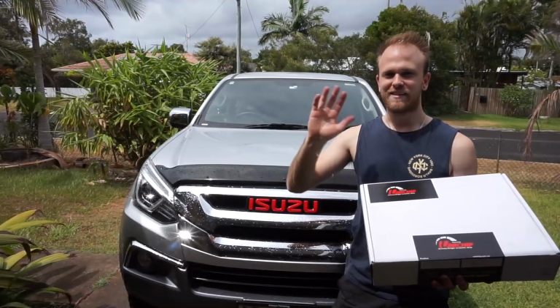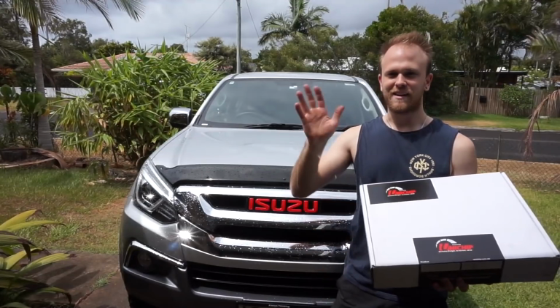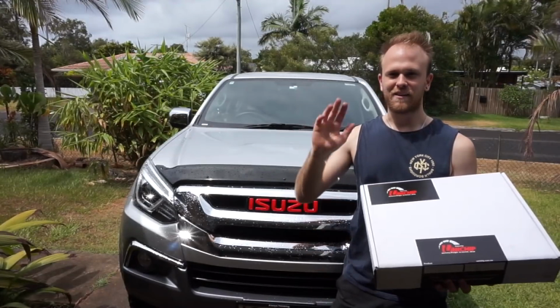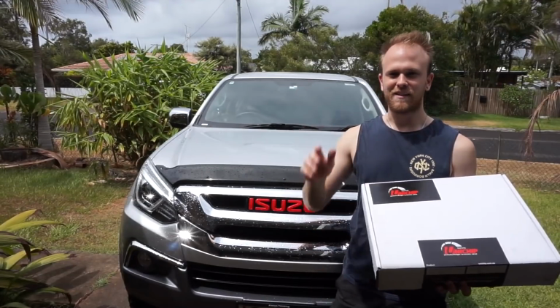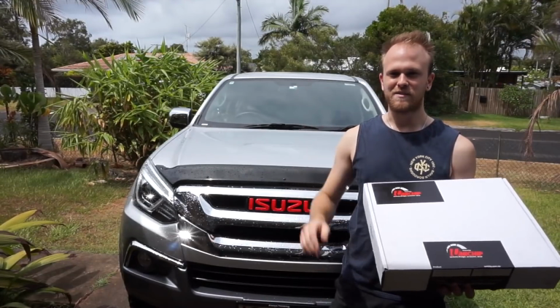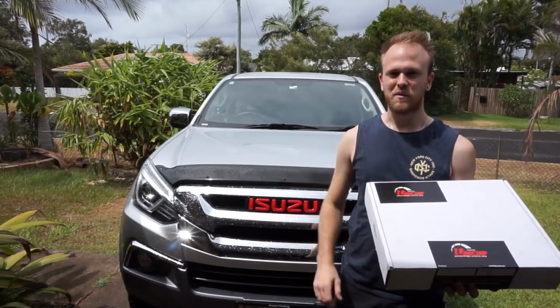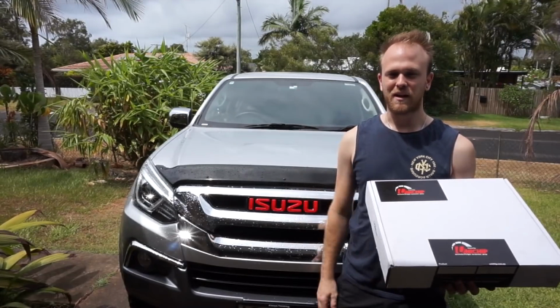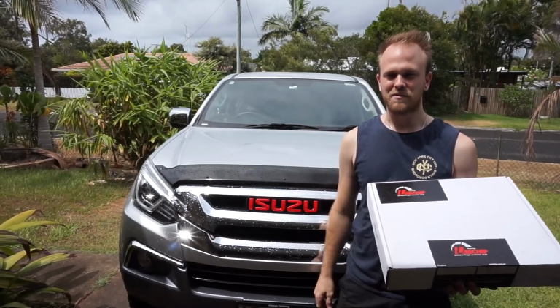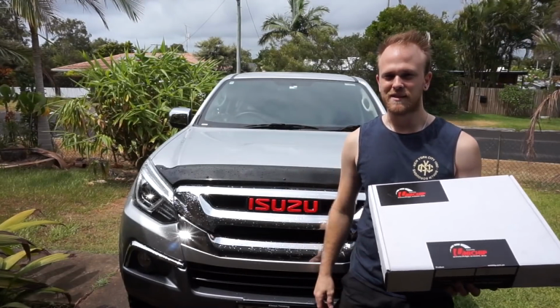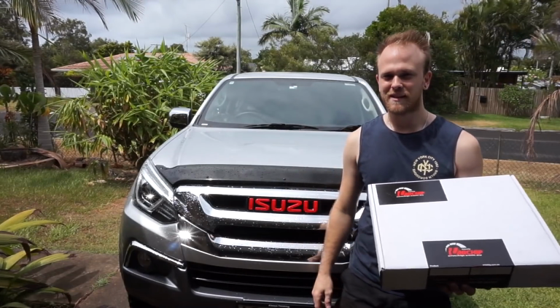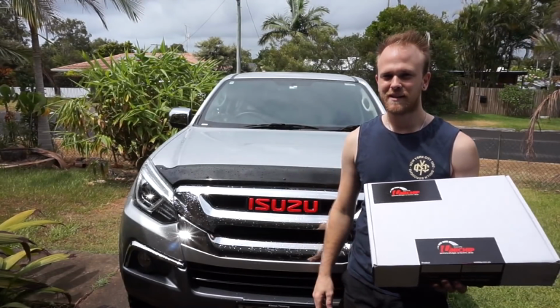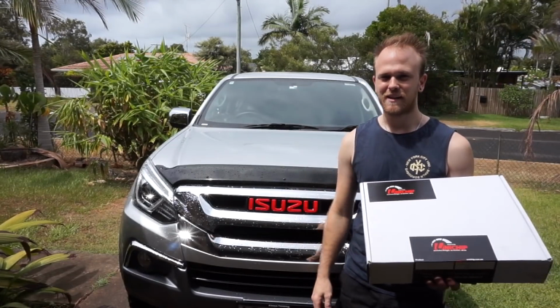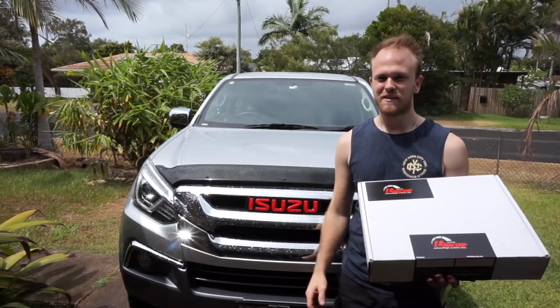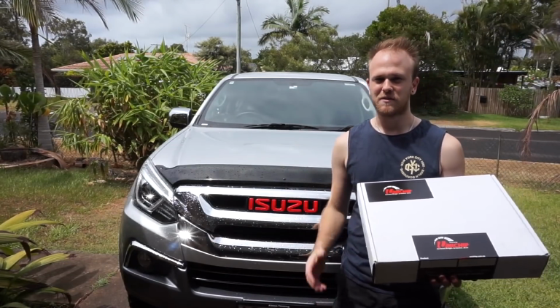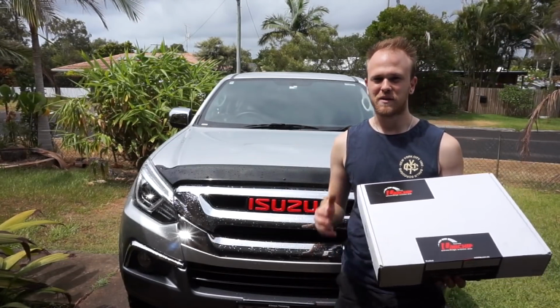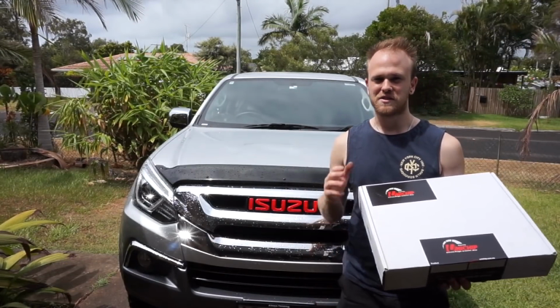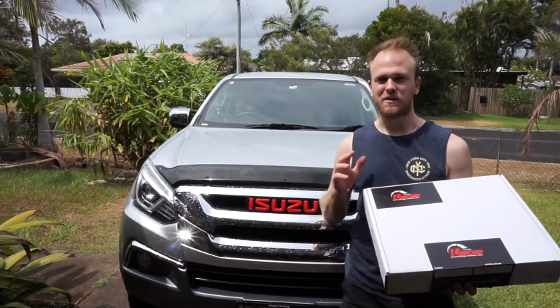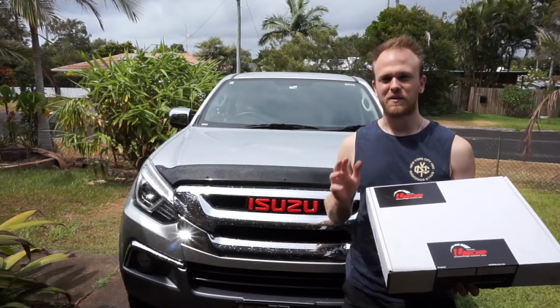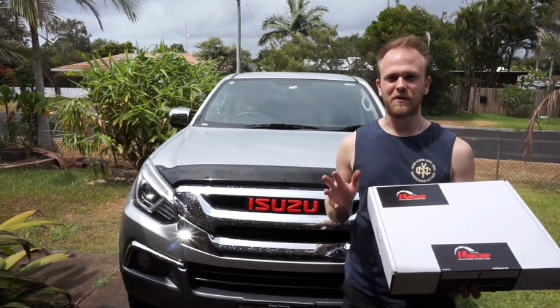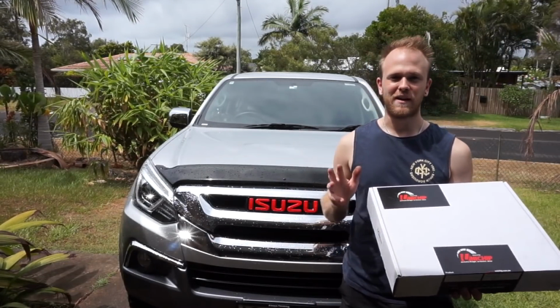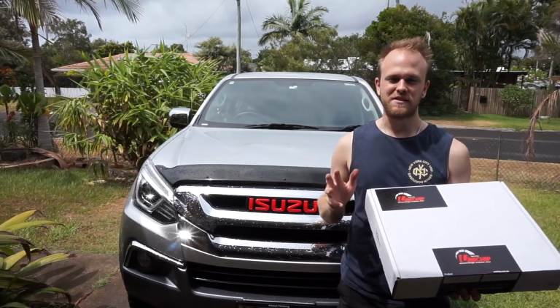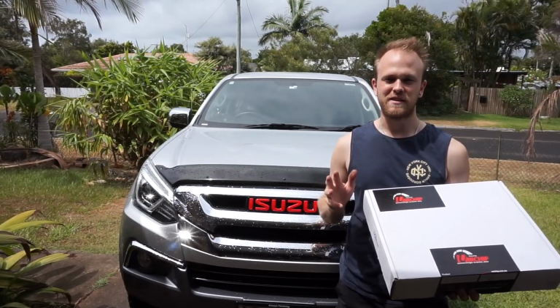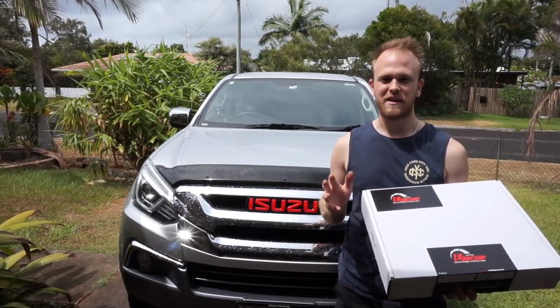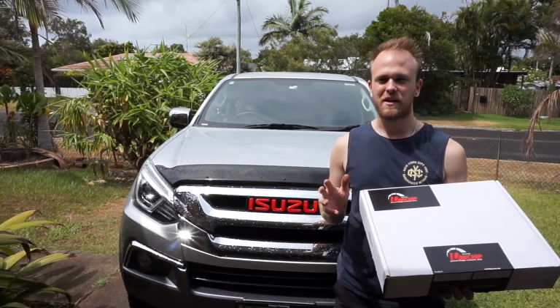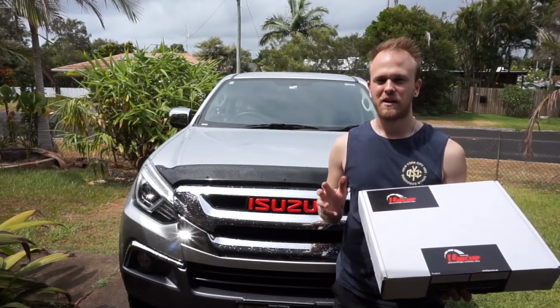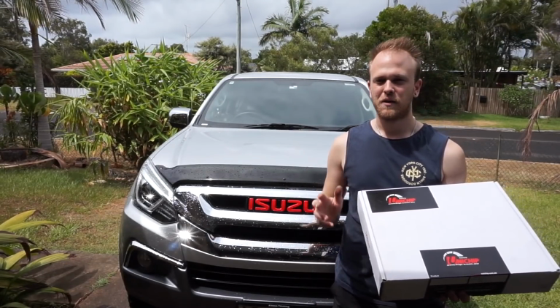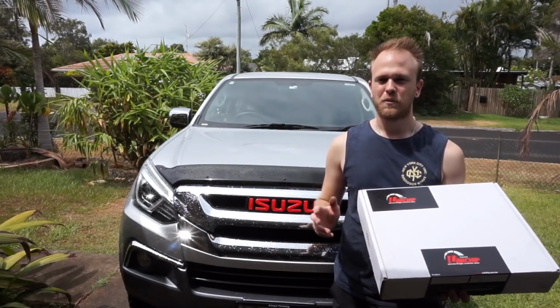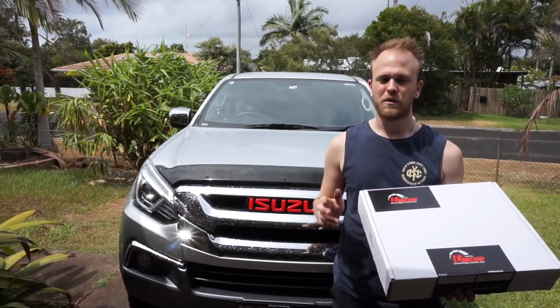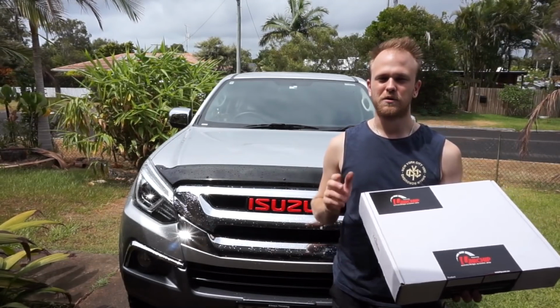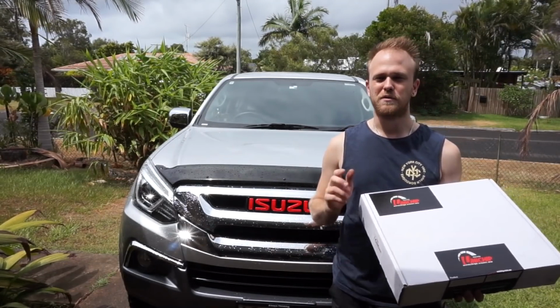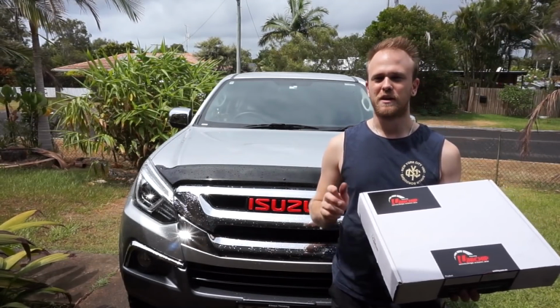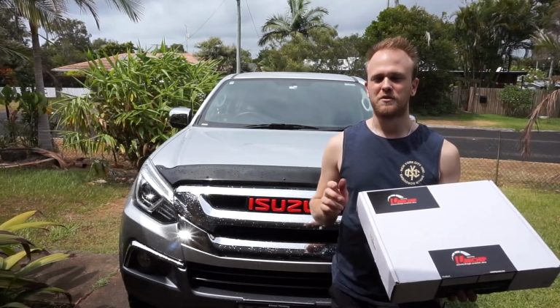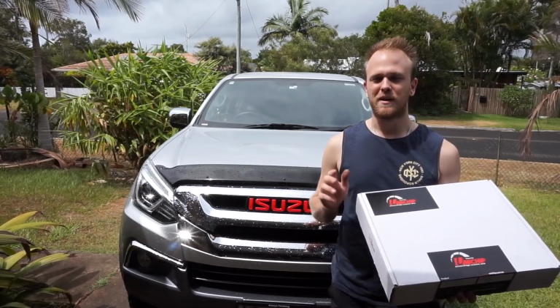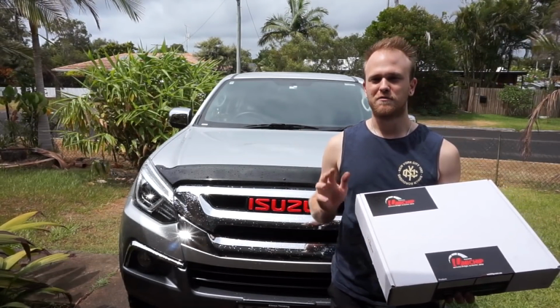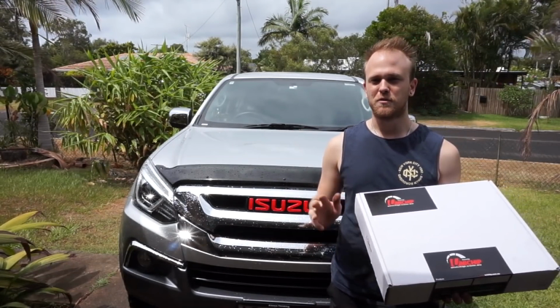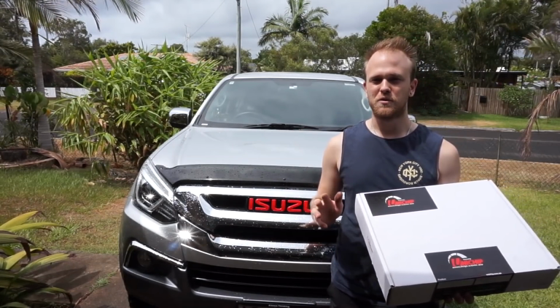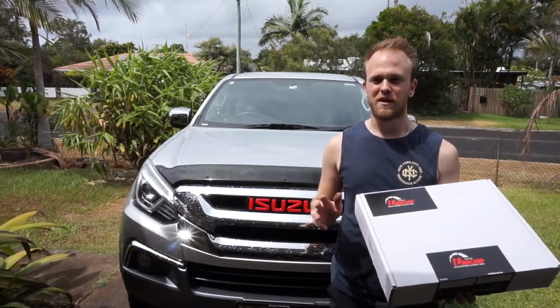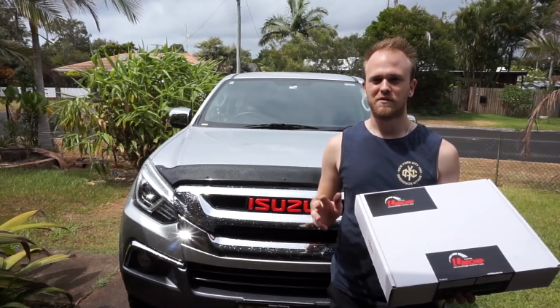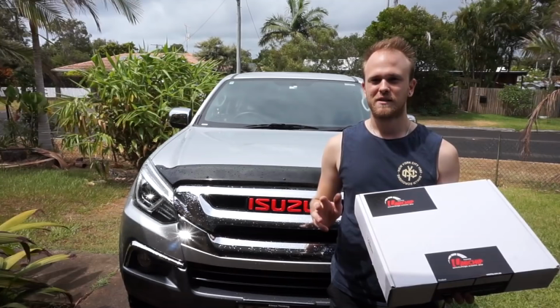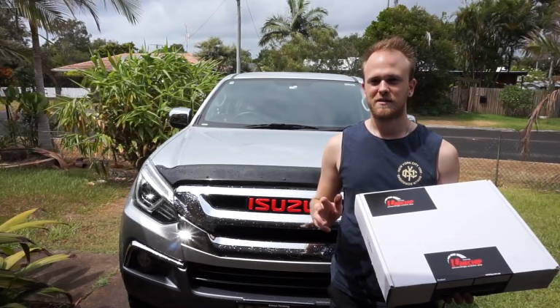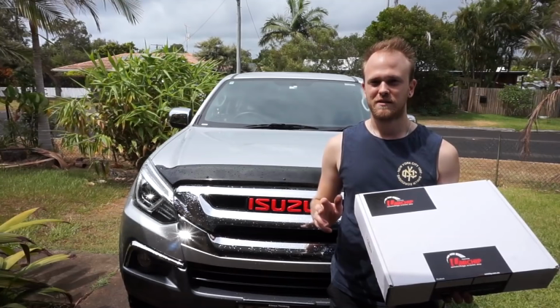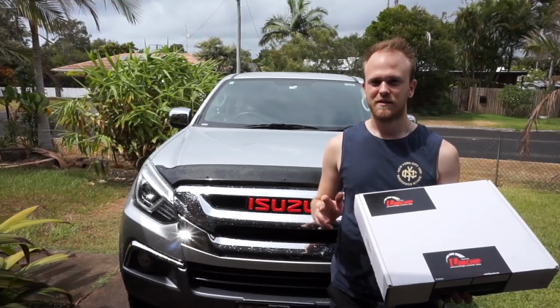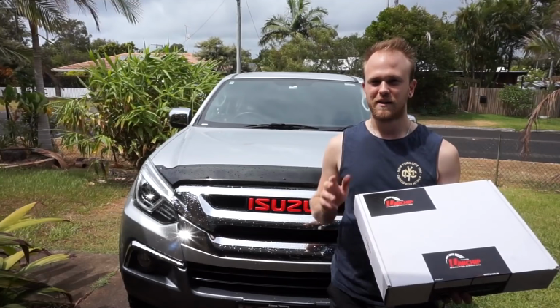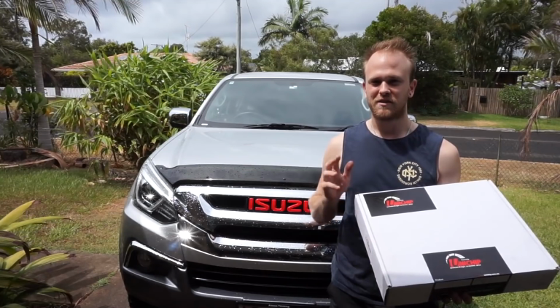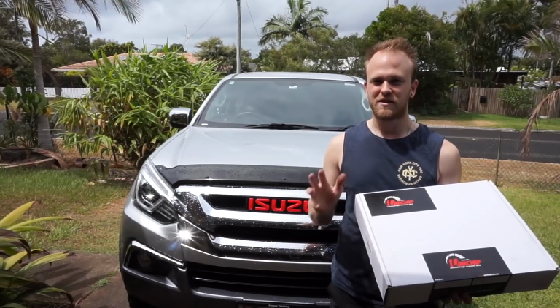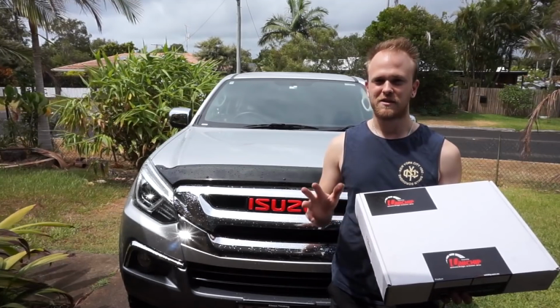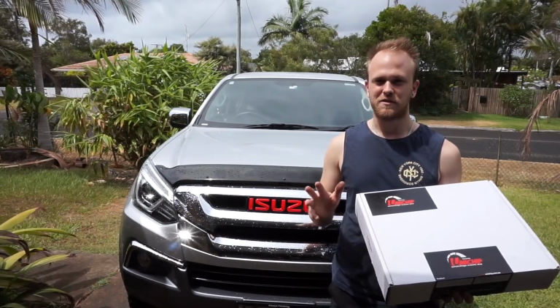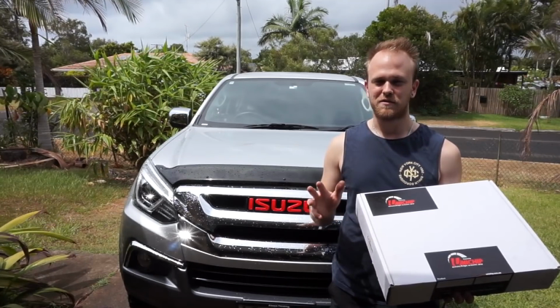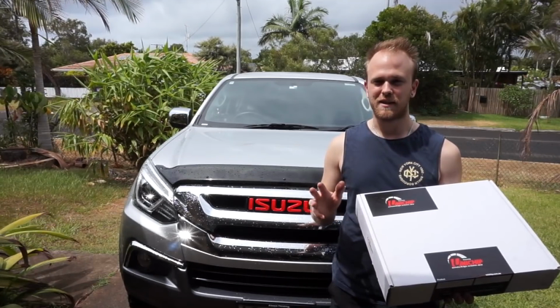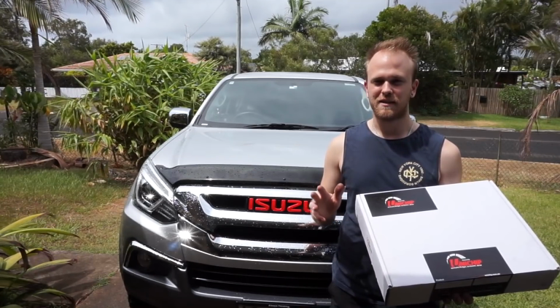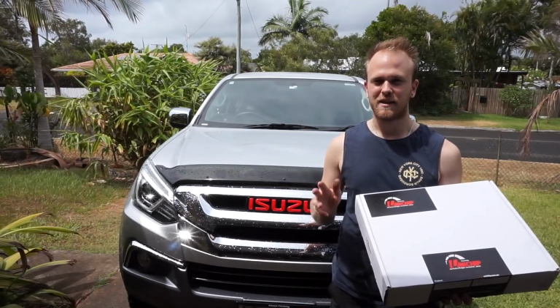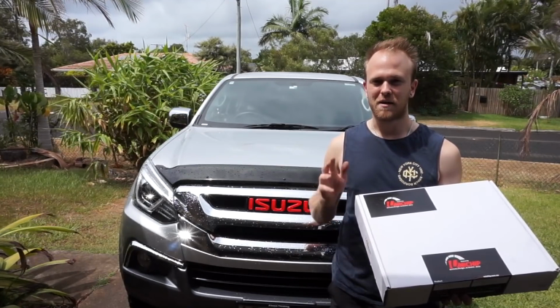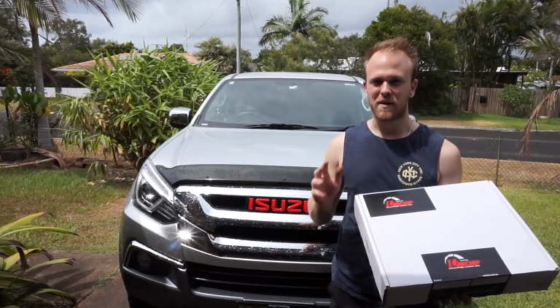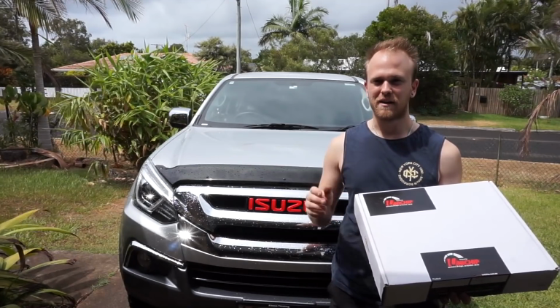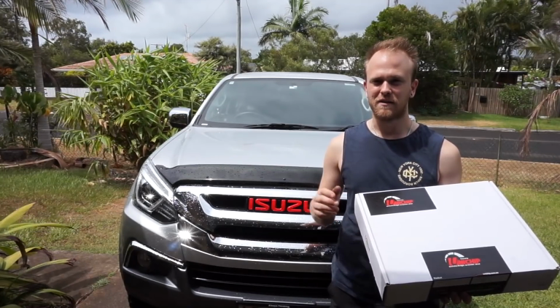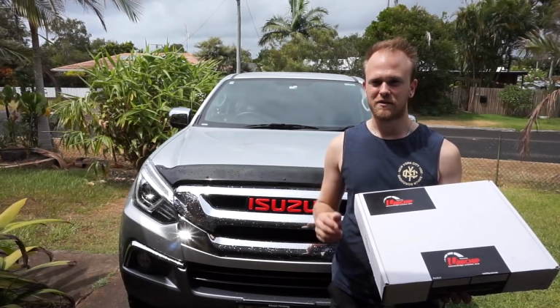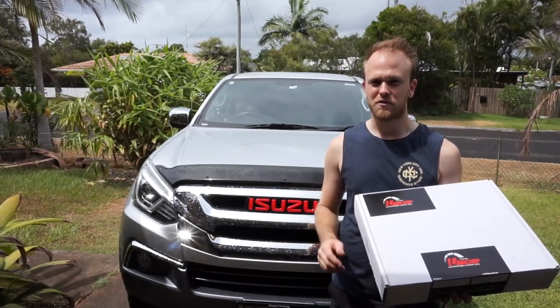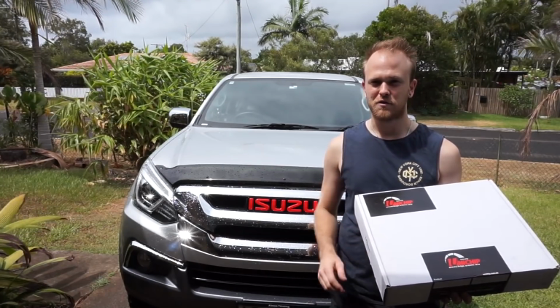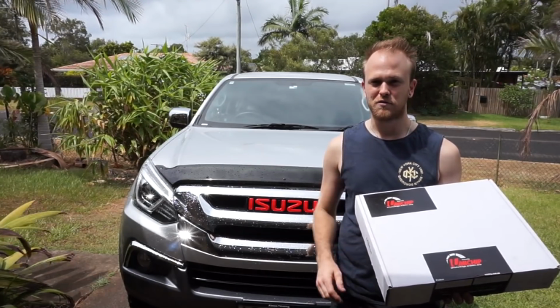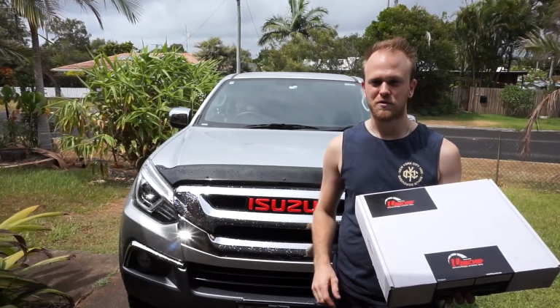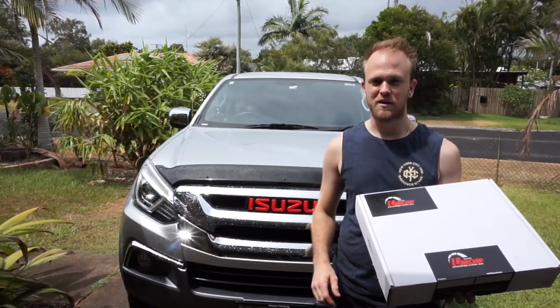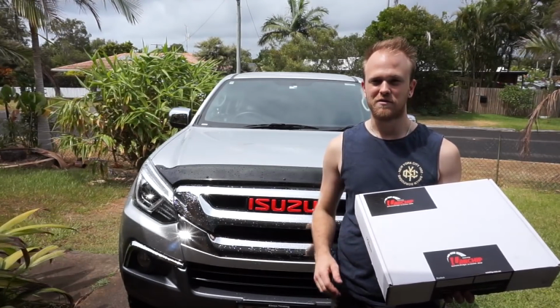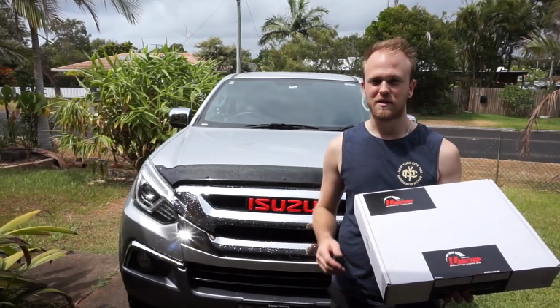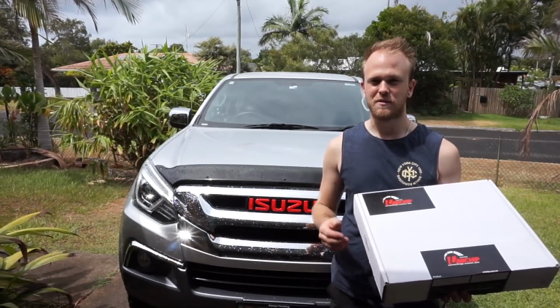G'day guys, my name is Nick and this is my channel Low Range Nick, where I do videos about four-wheel driving, accessory fitting and maintenance for your four-wheel drive vehicle.